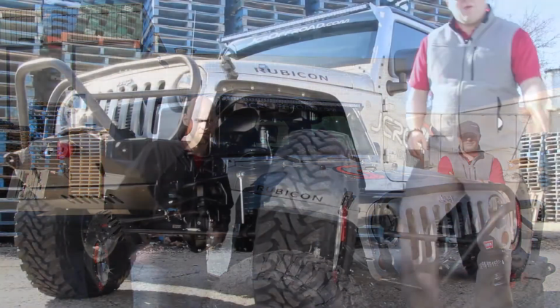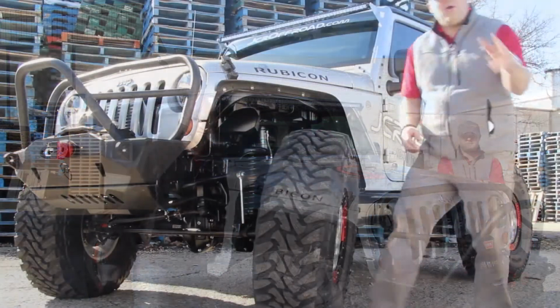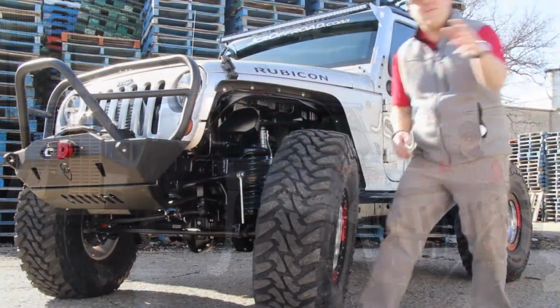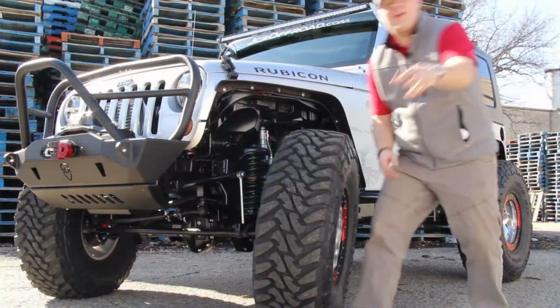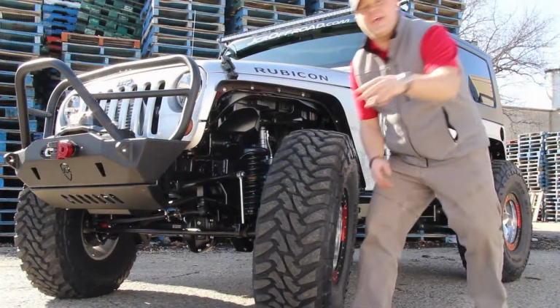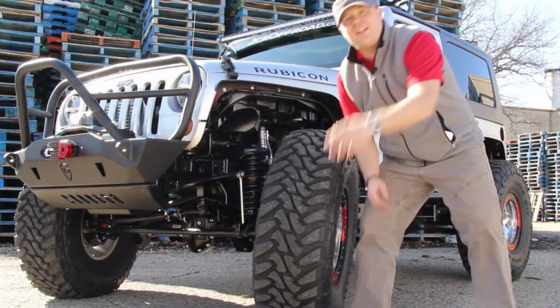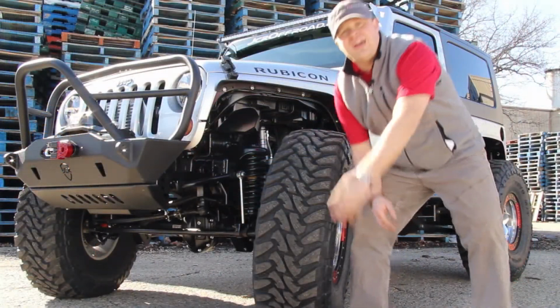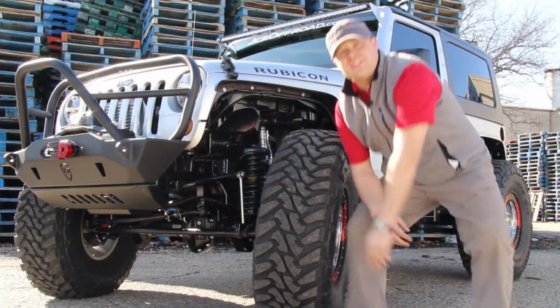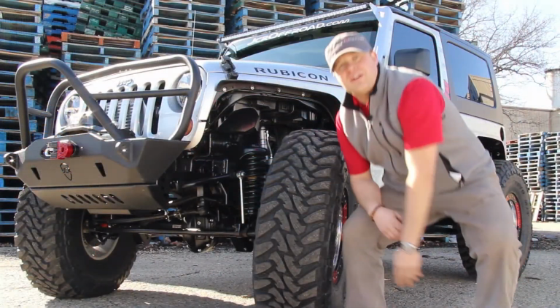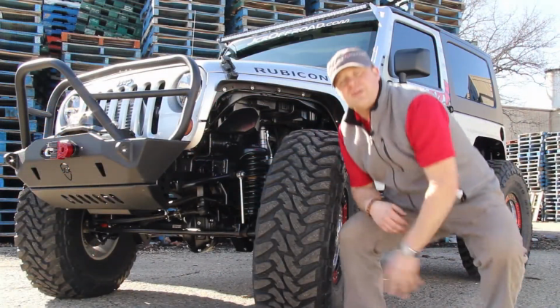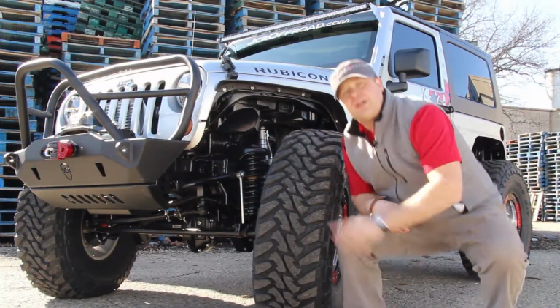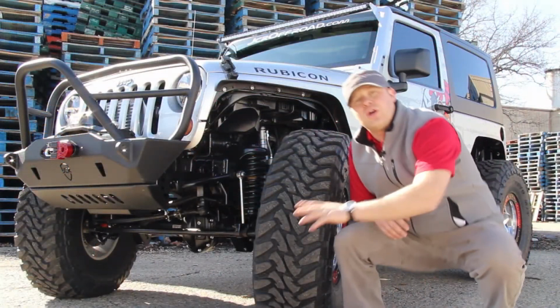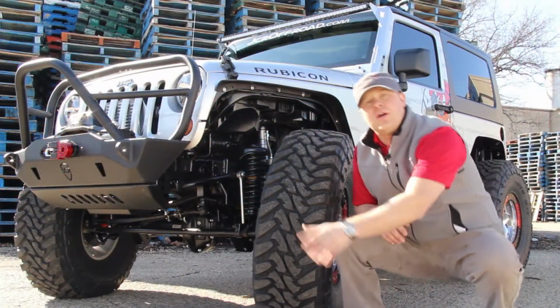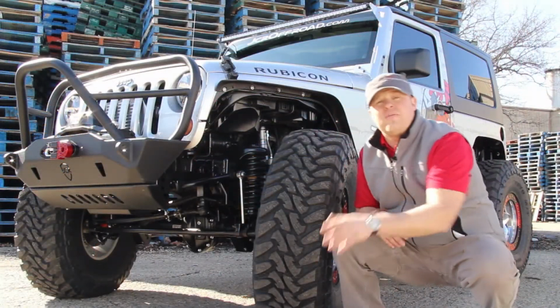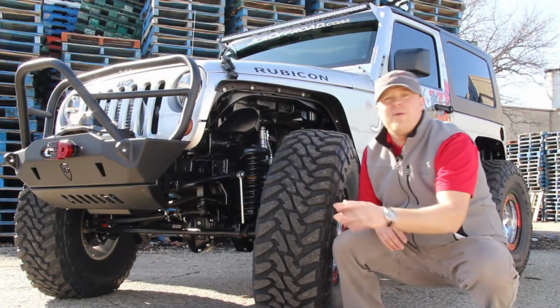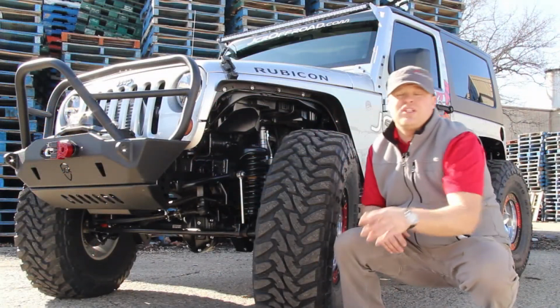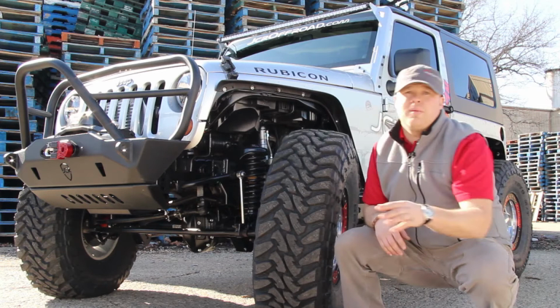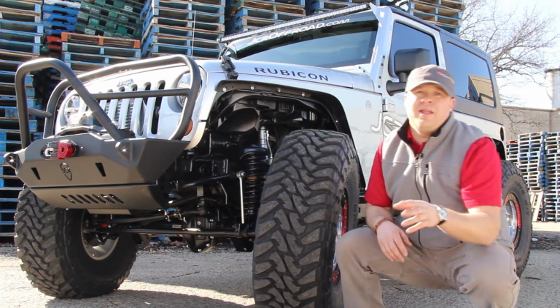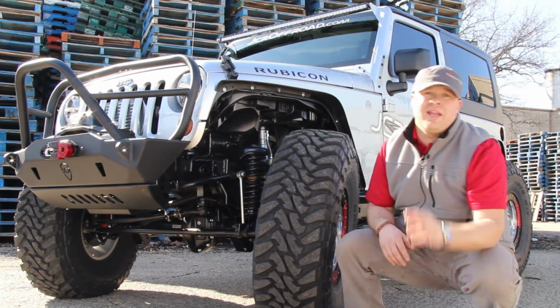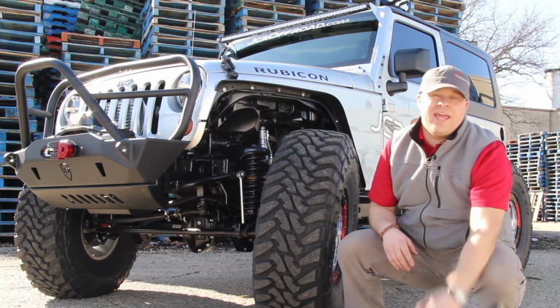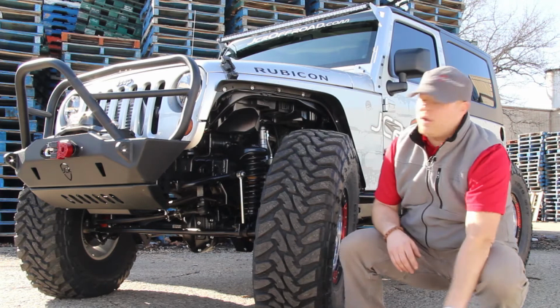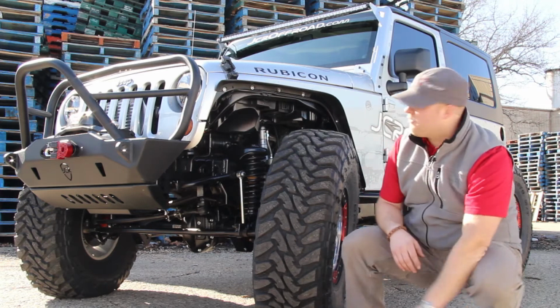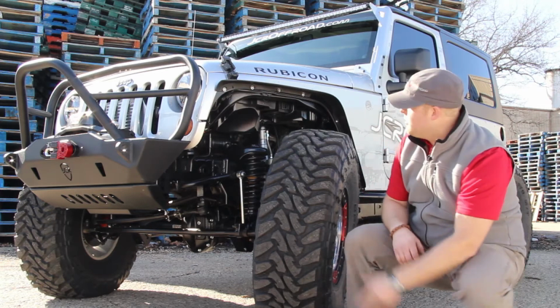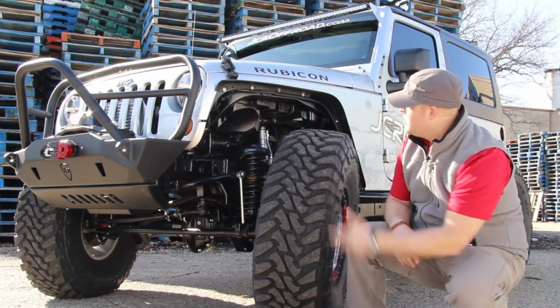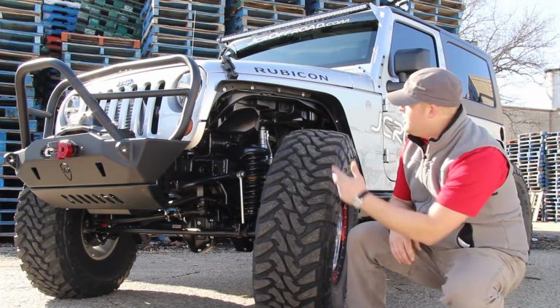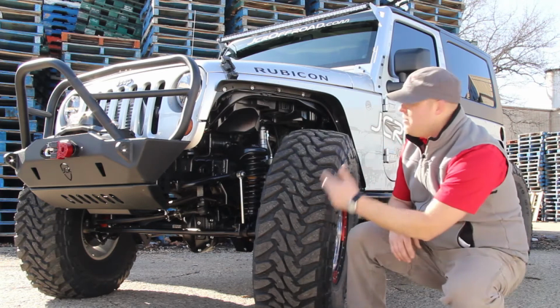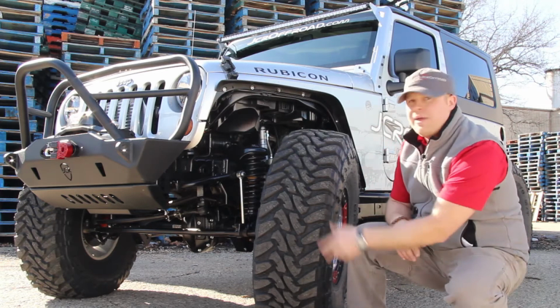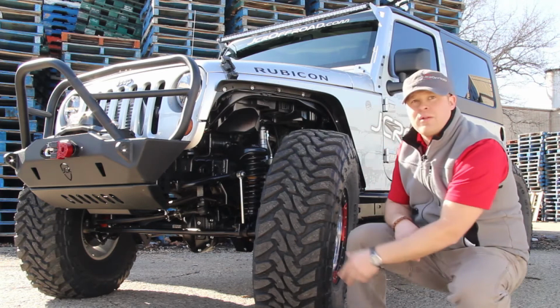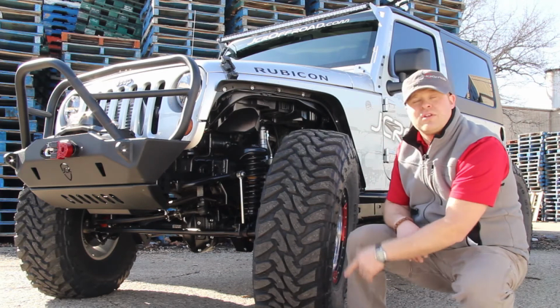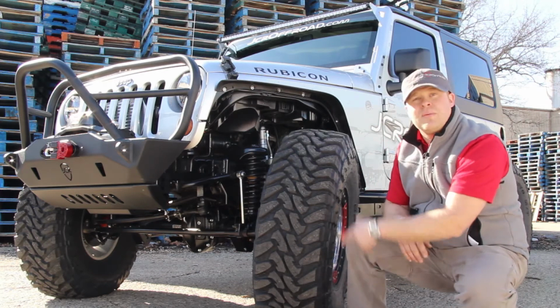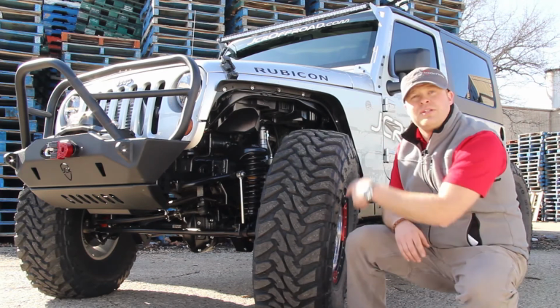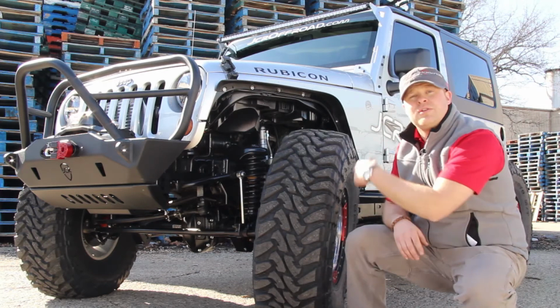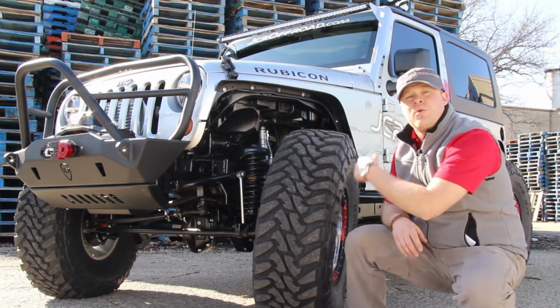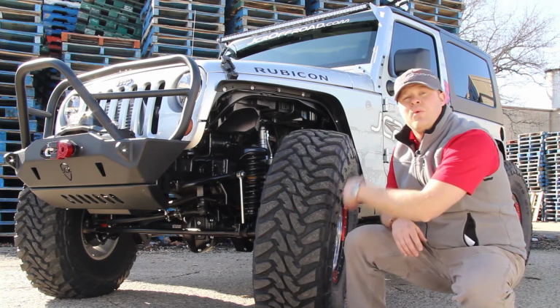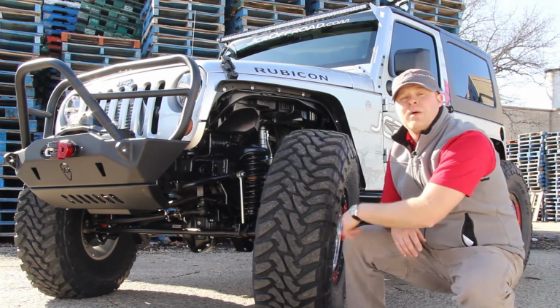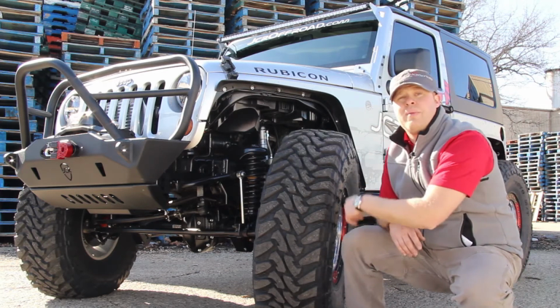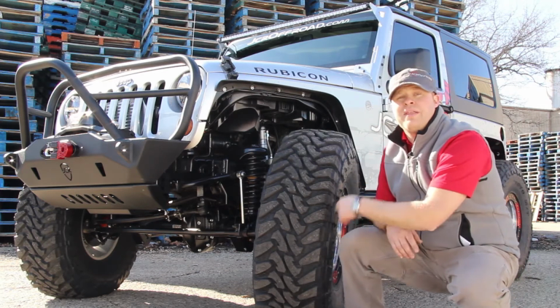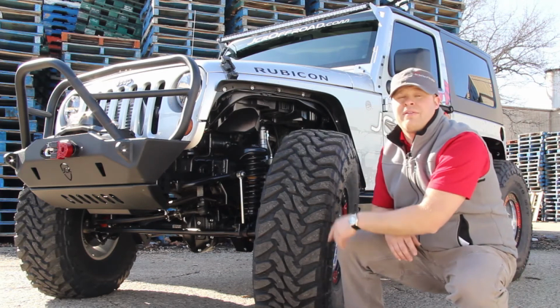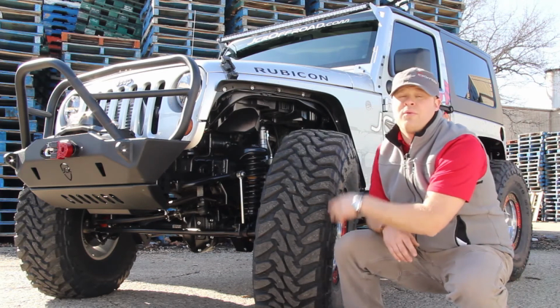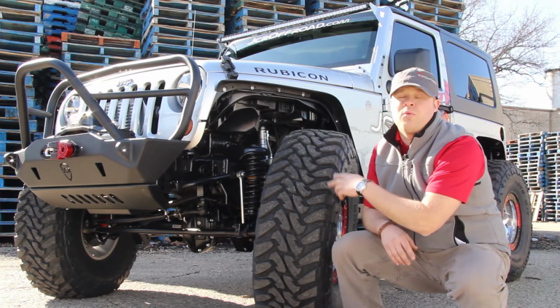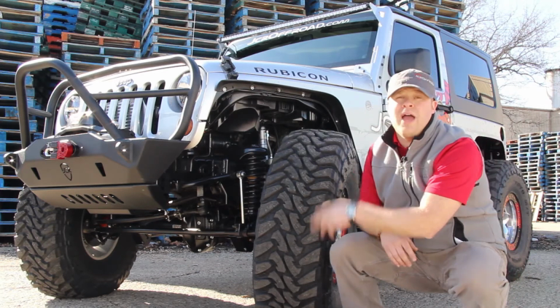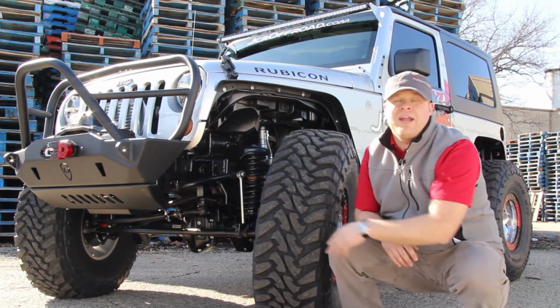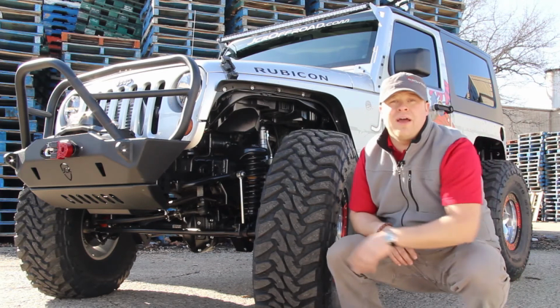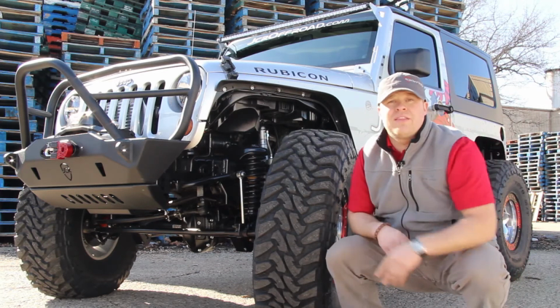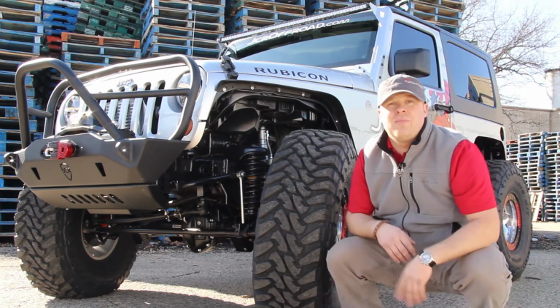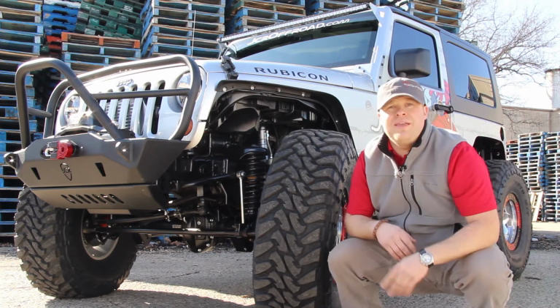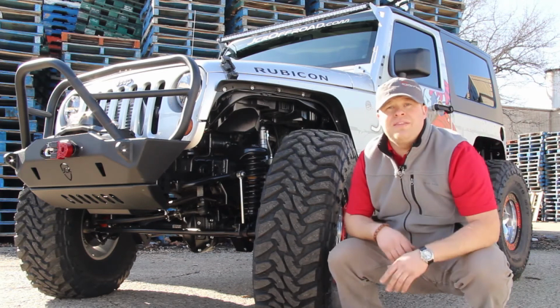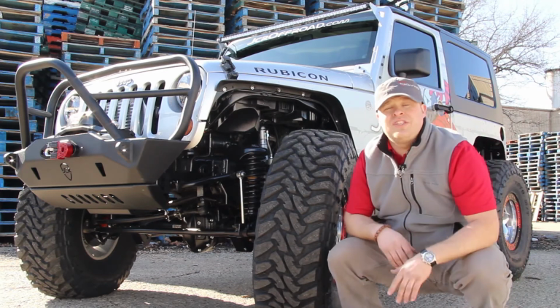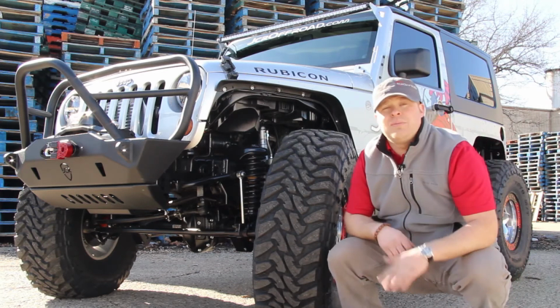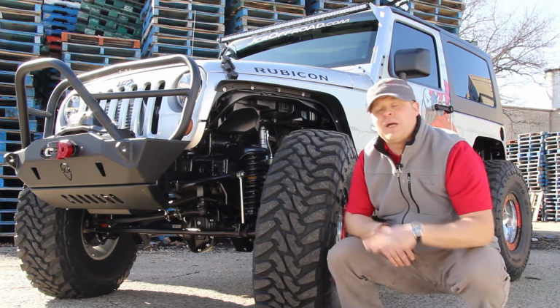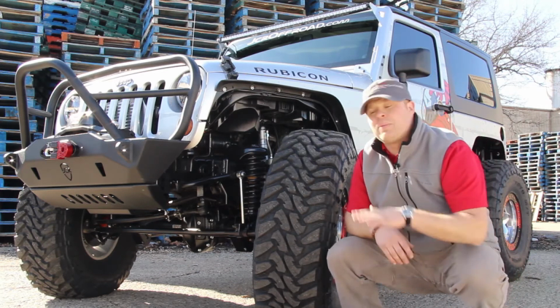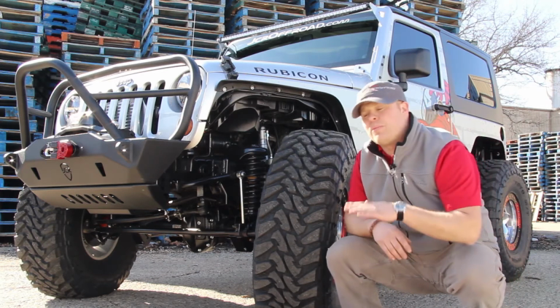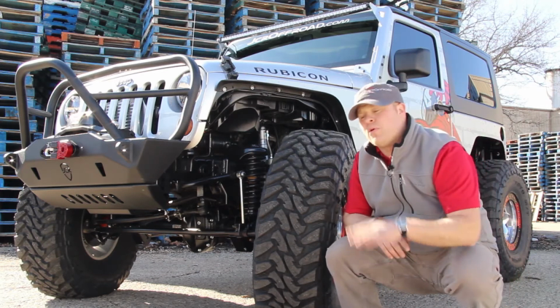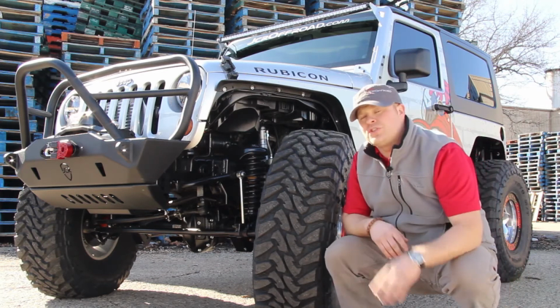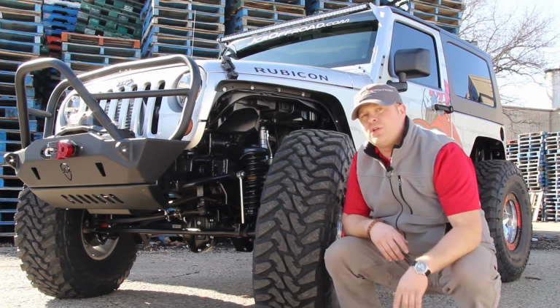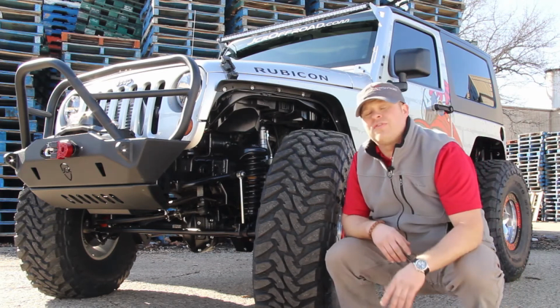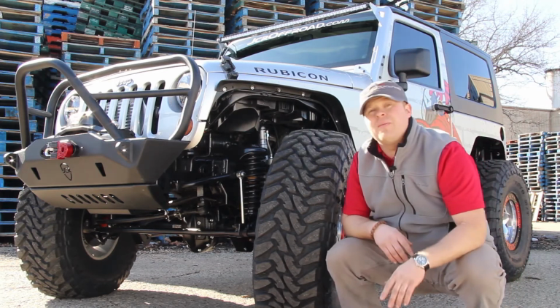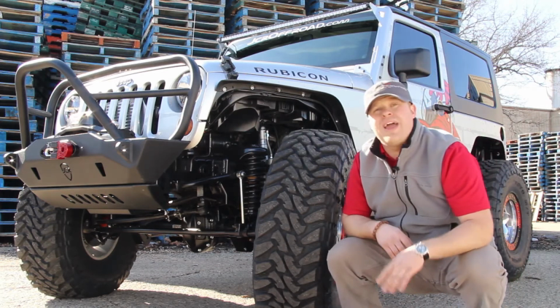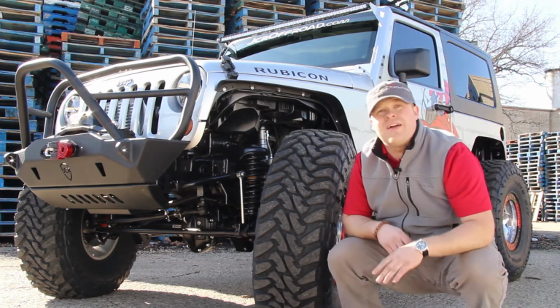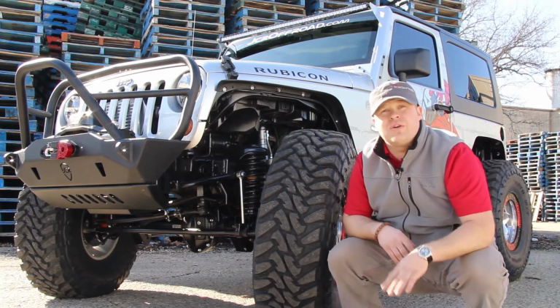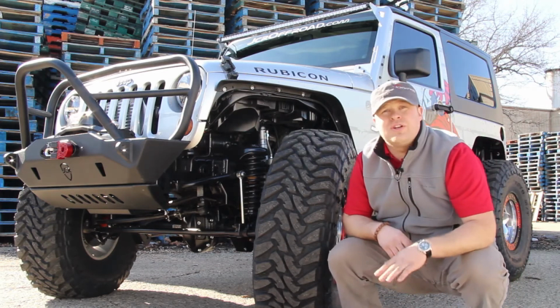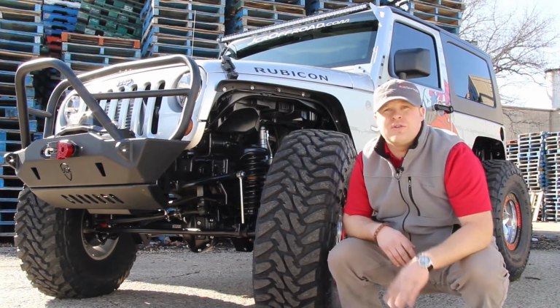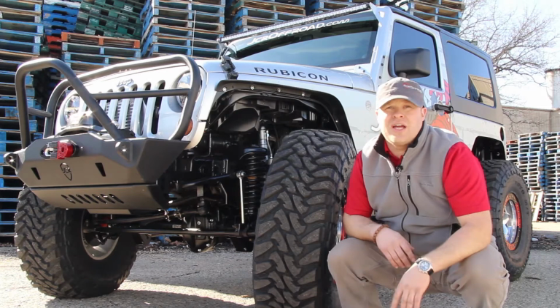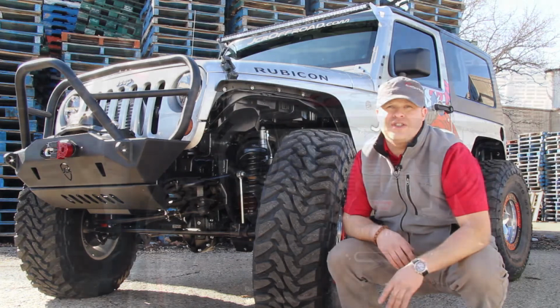We over-analyzed every curve, measurement, and angle — from the sheet metal trimming to the wheel base to the ride height — to make the Jeep look proportional from every direction.